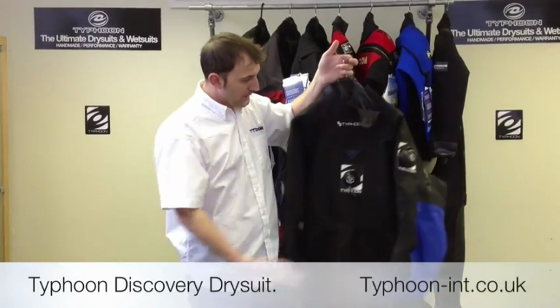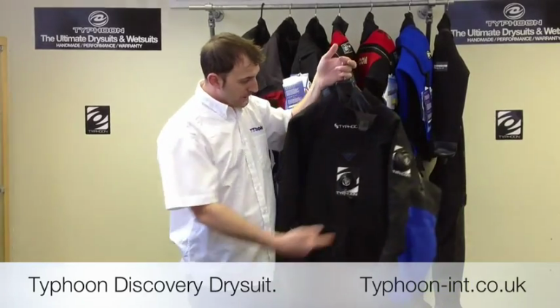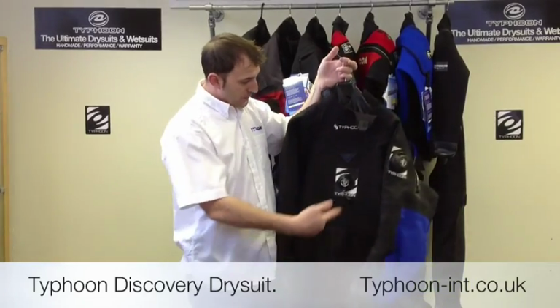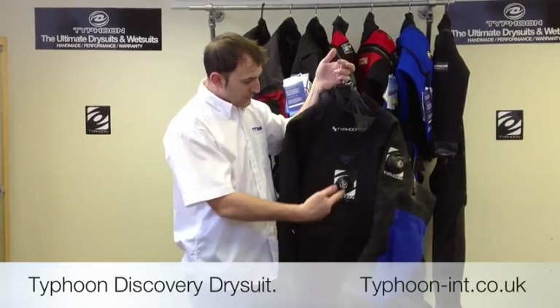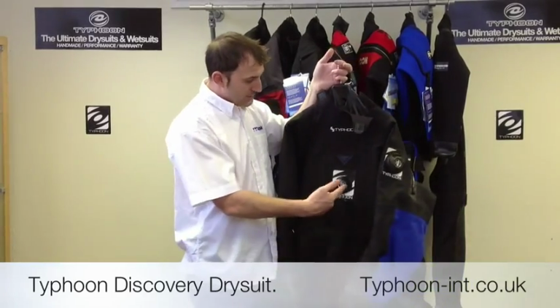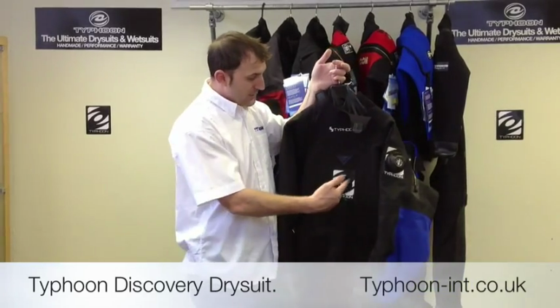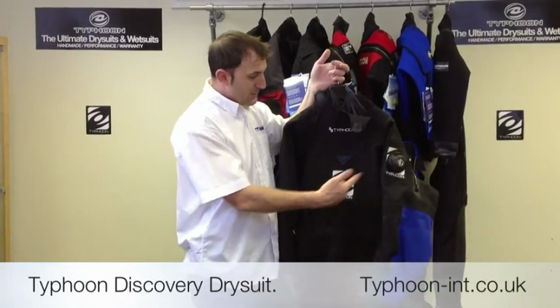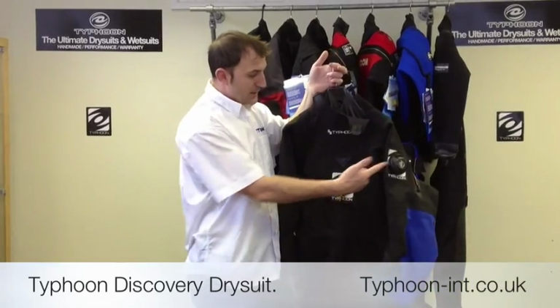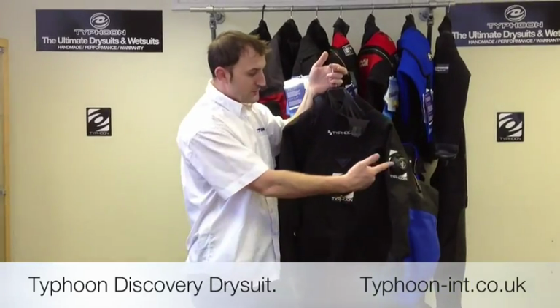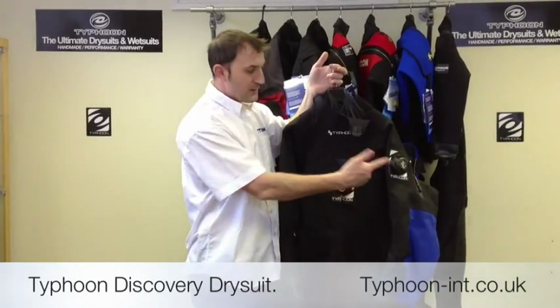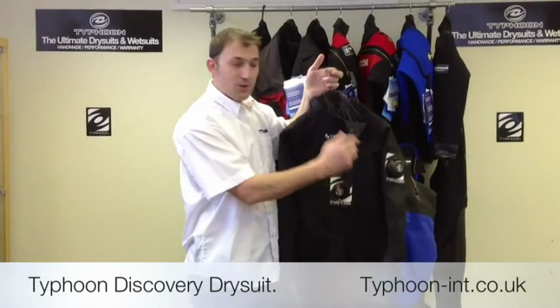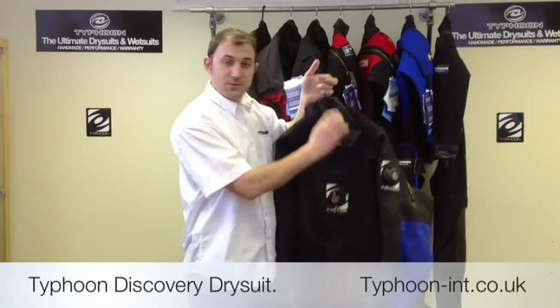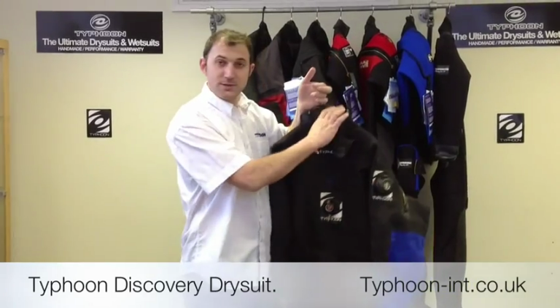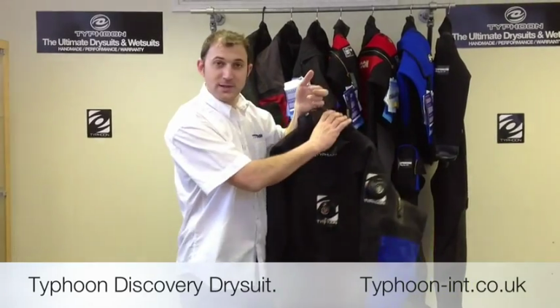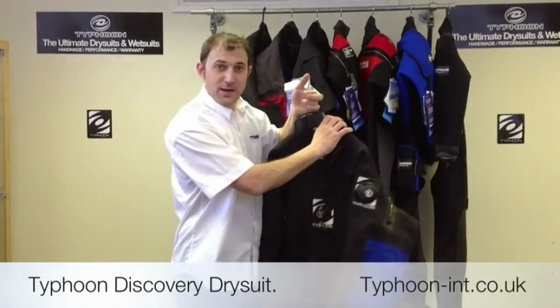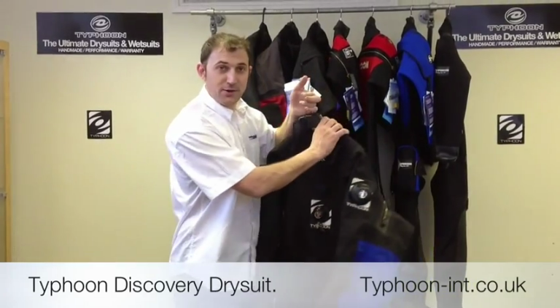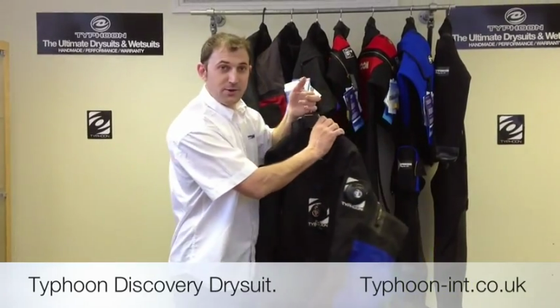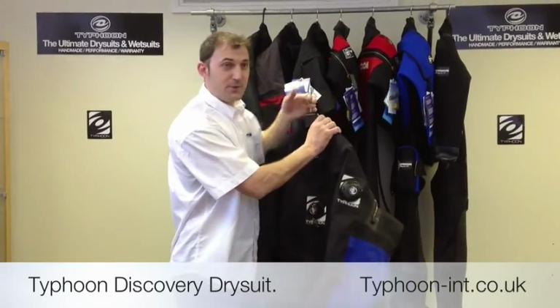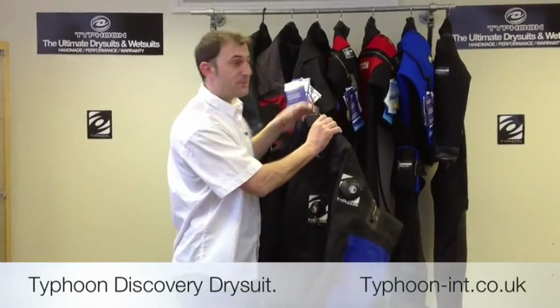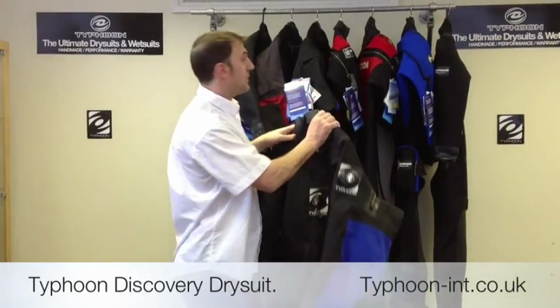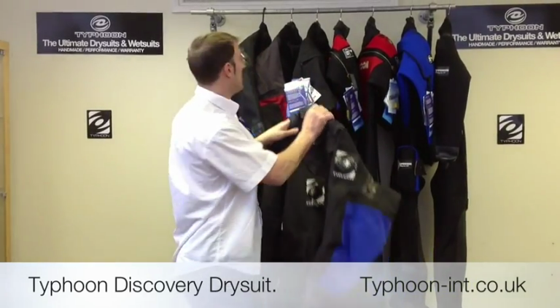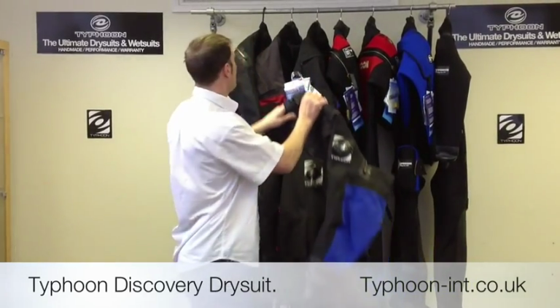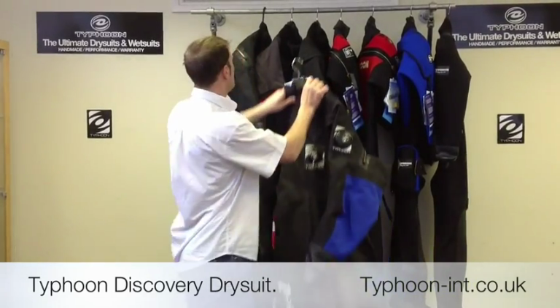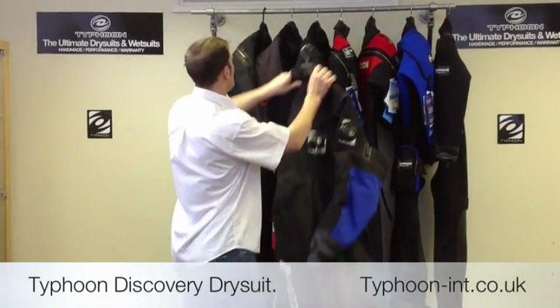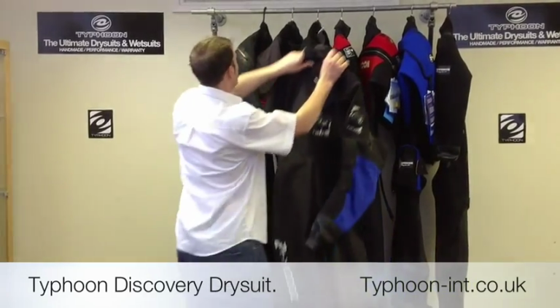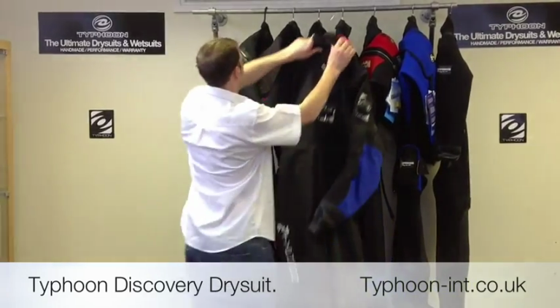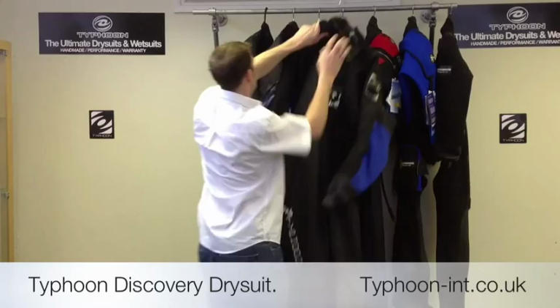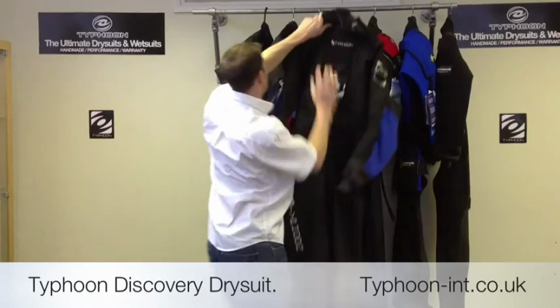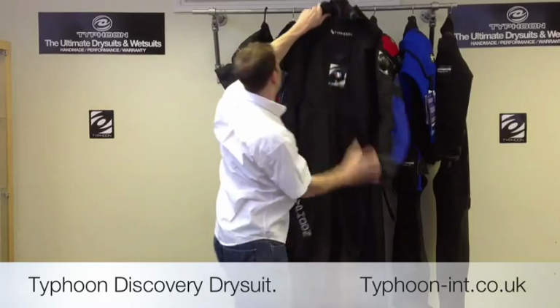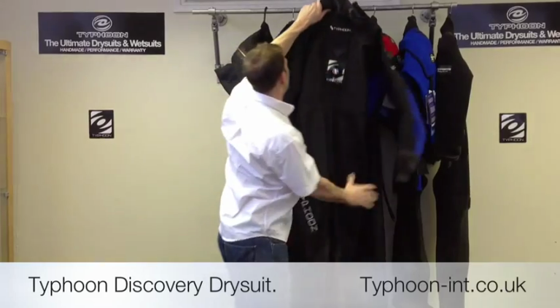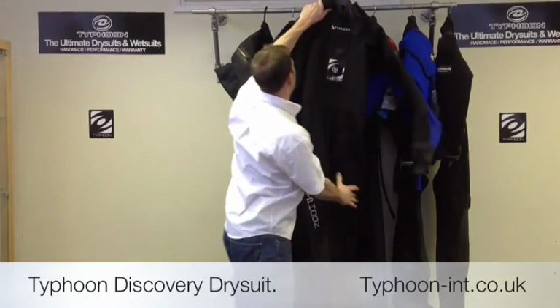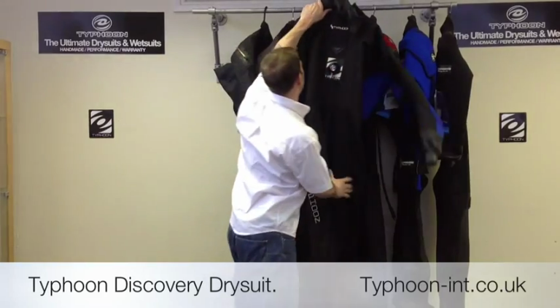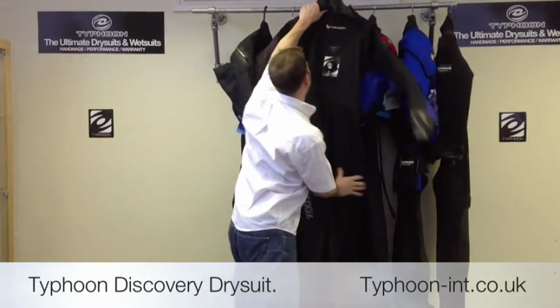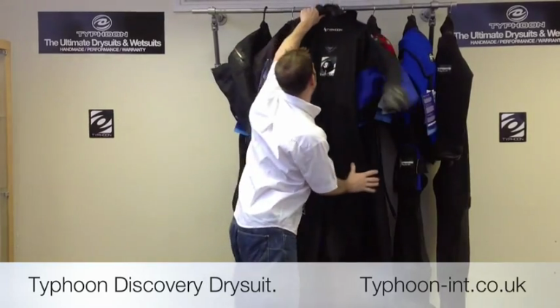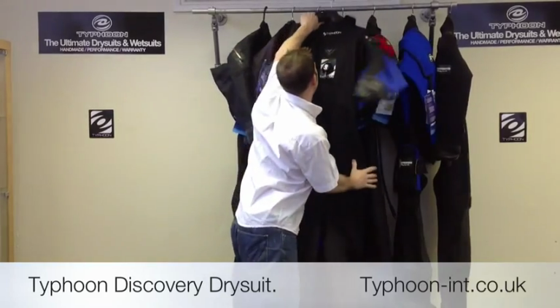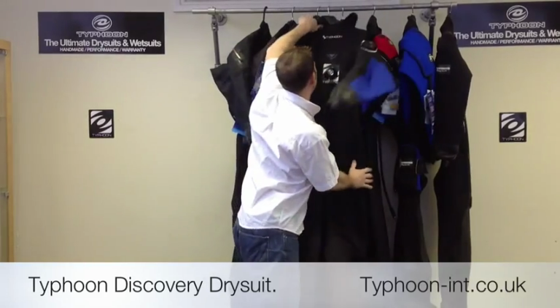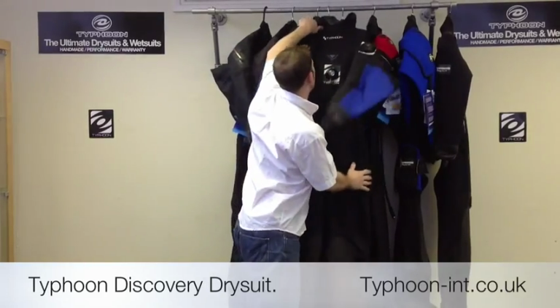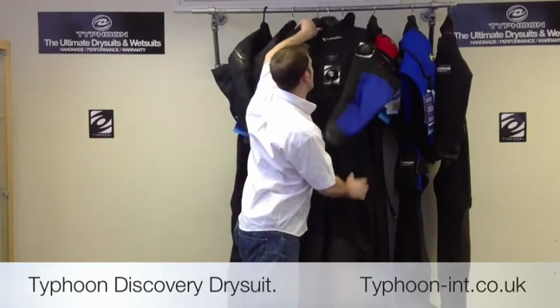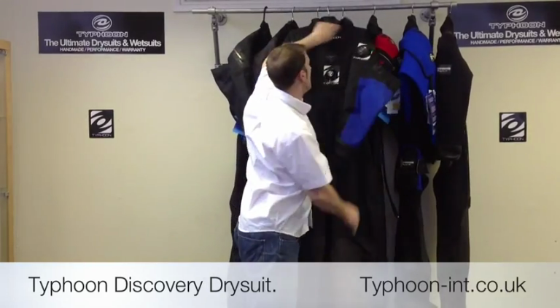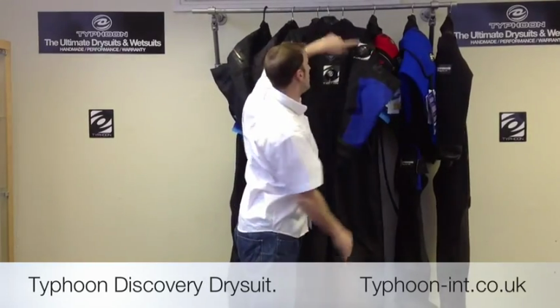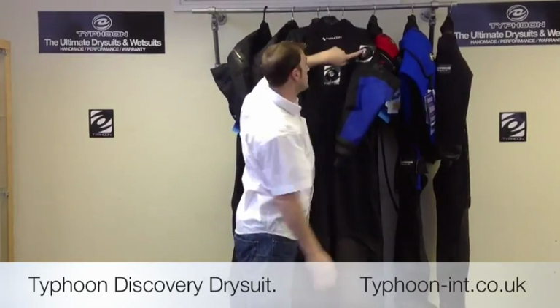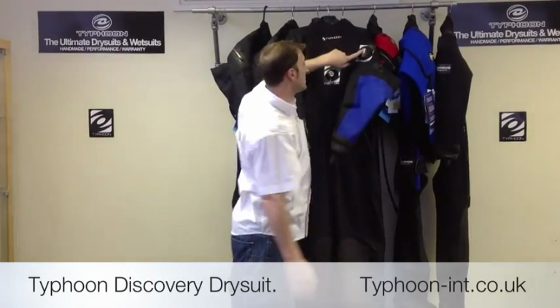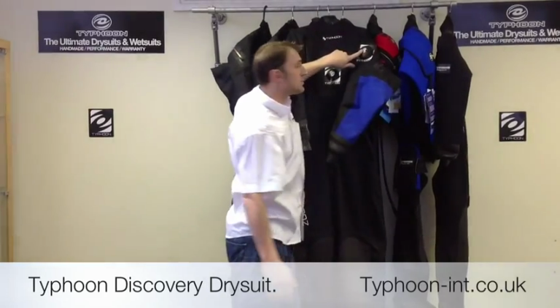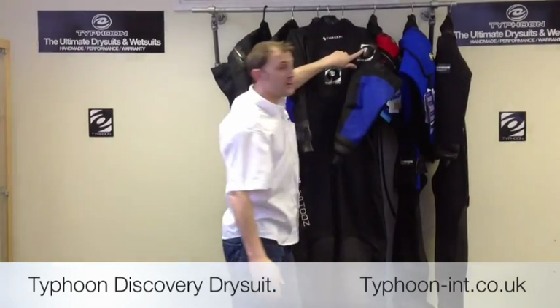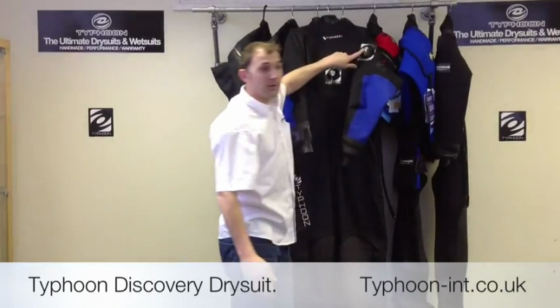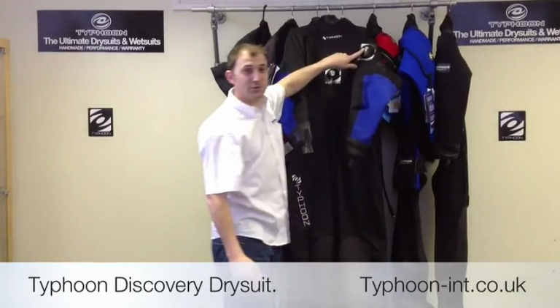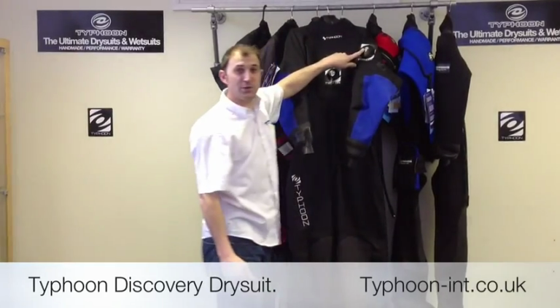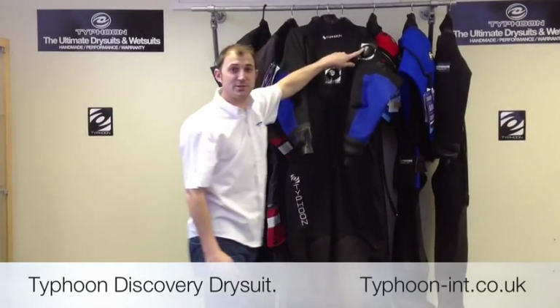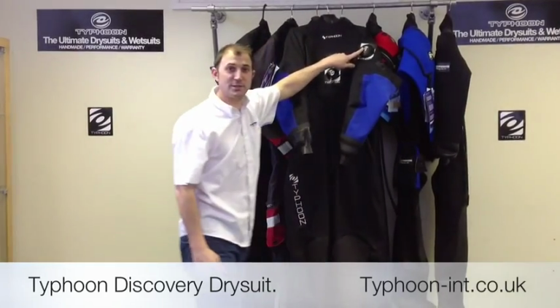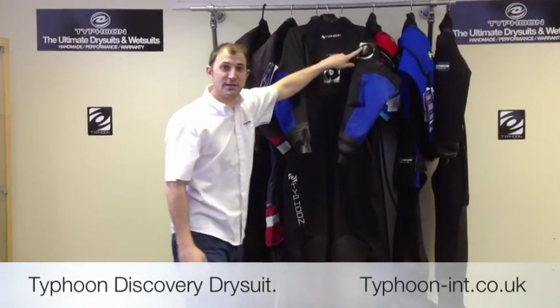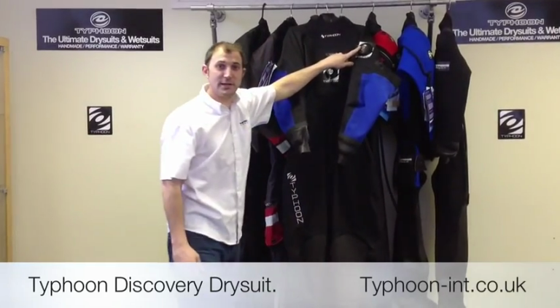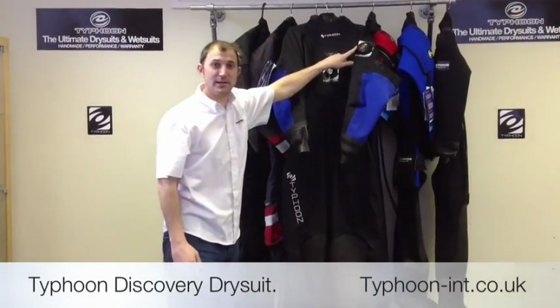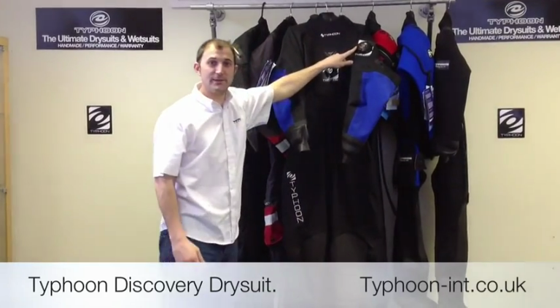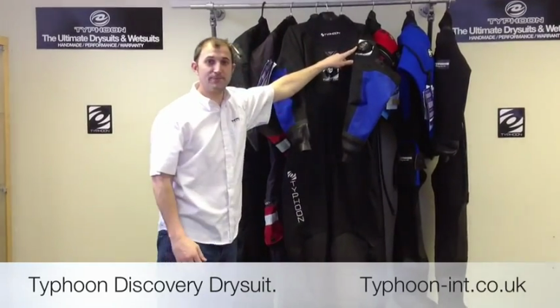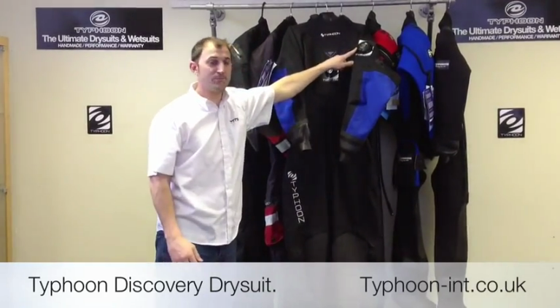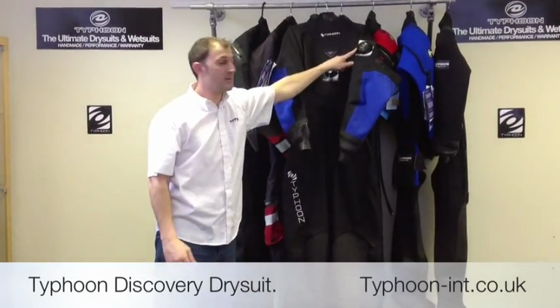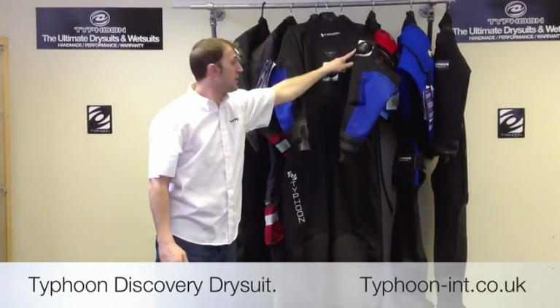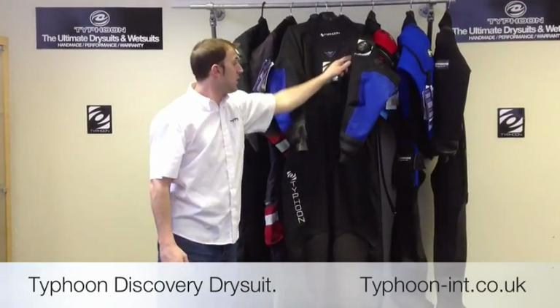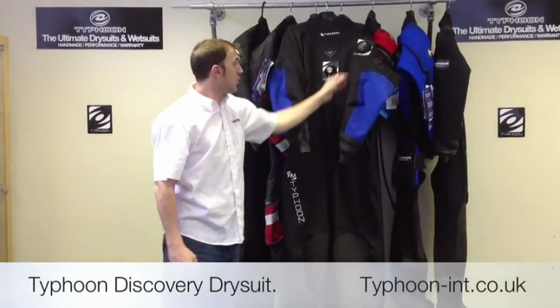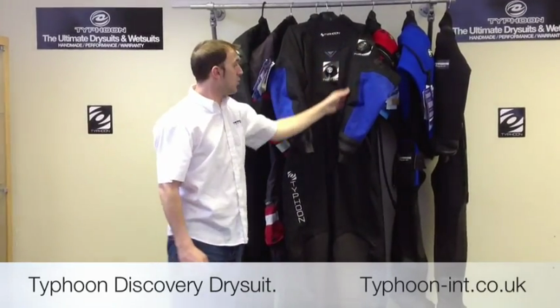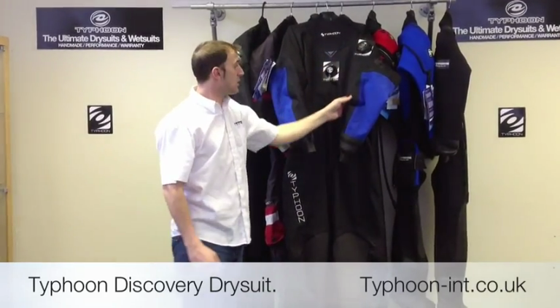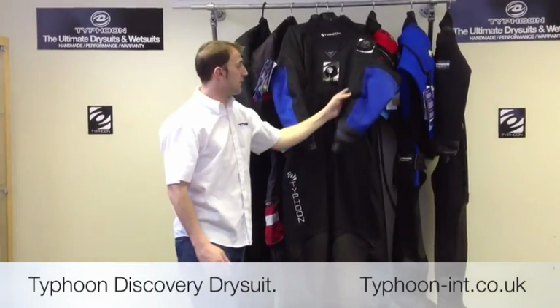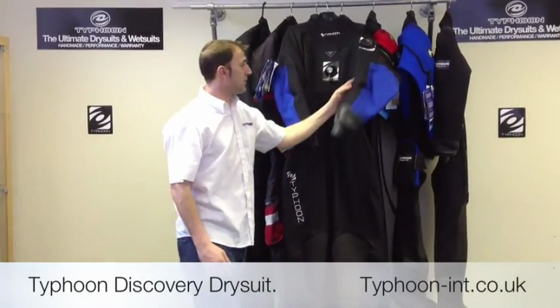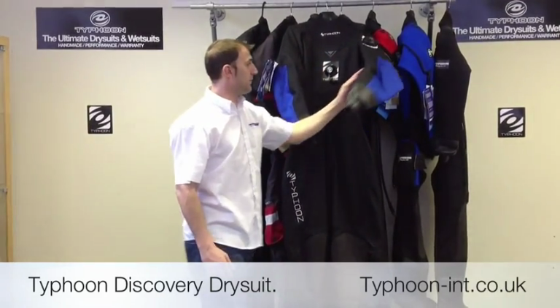We use Apex valves as standard, and you have a choice of either auto dump, as you can see here, or cuff dump.